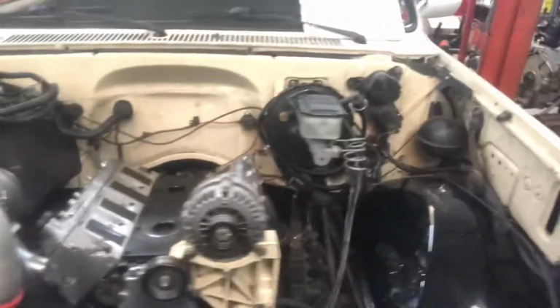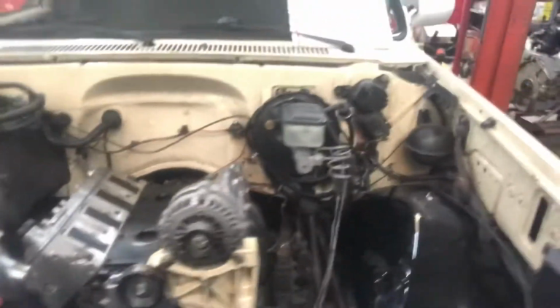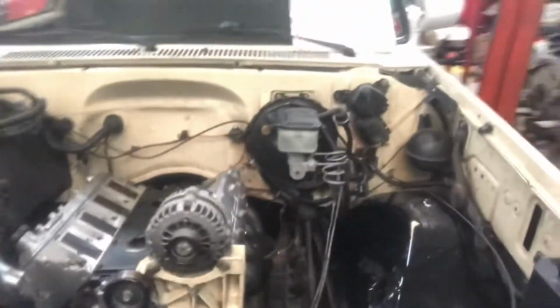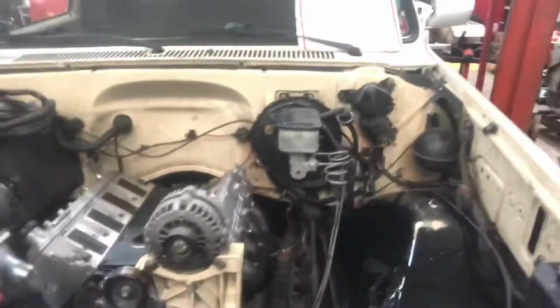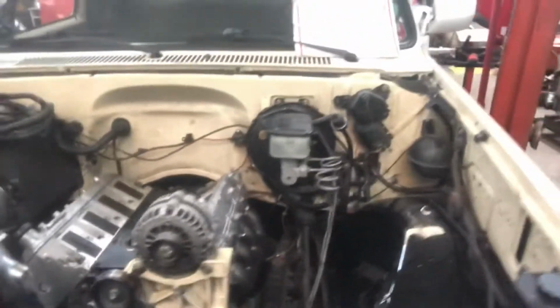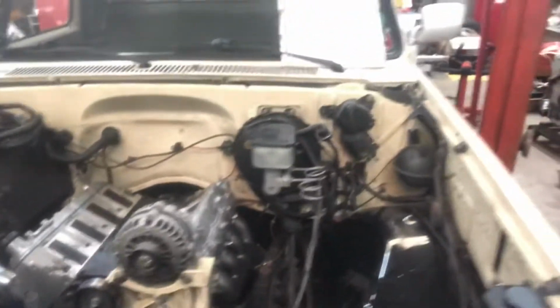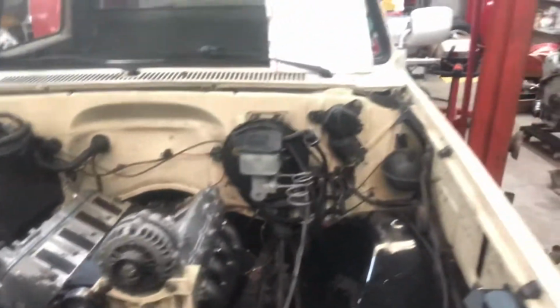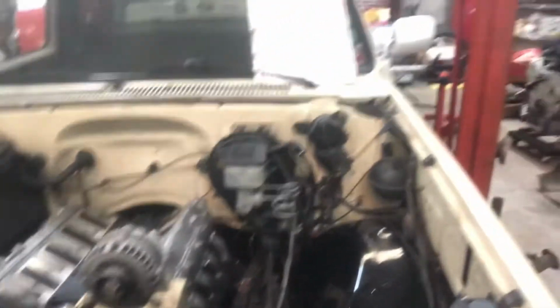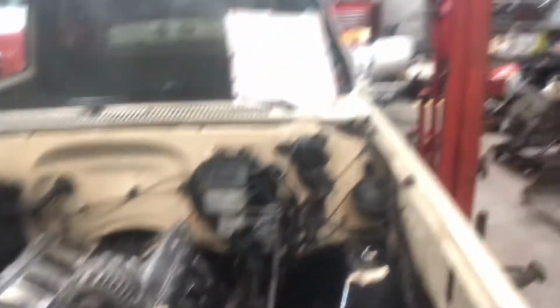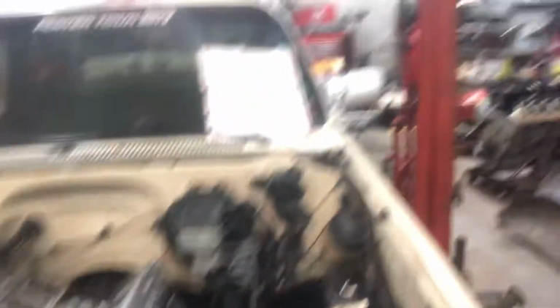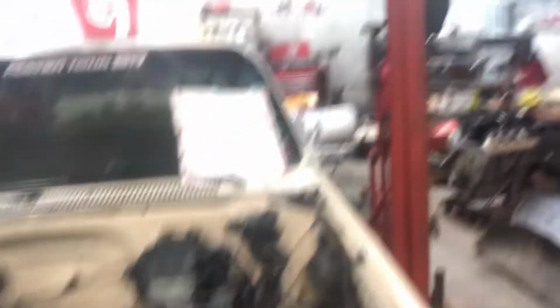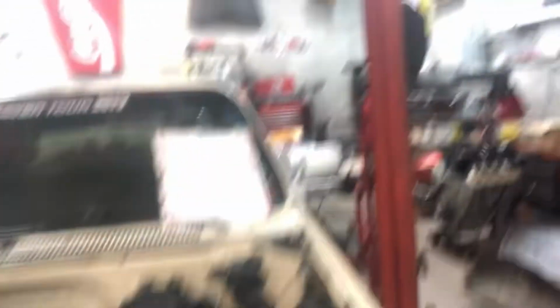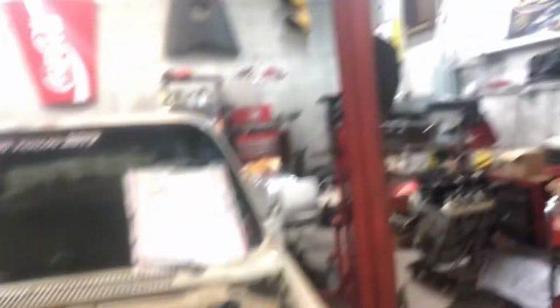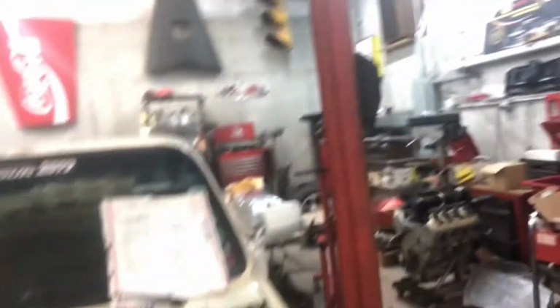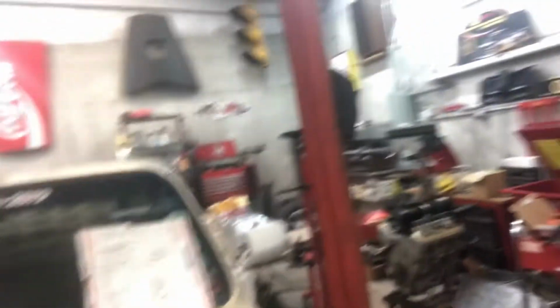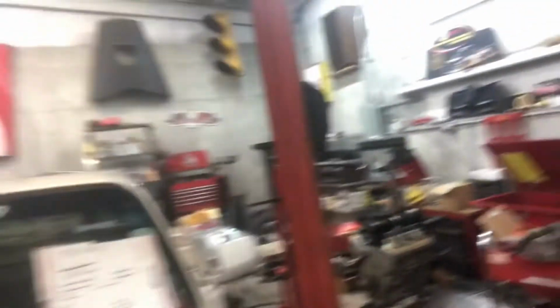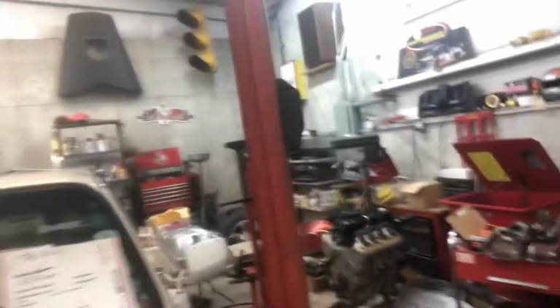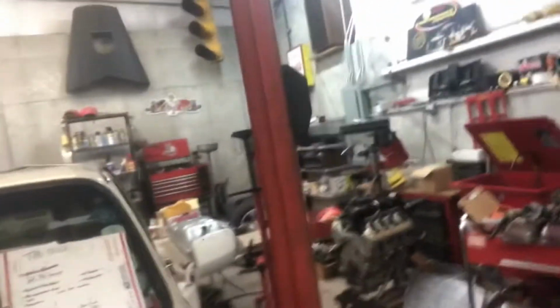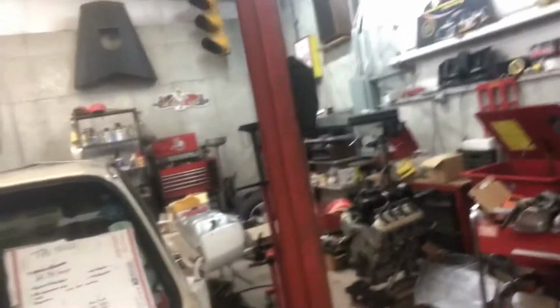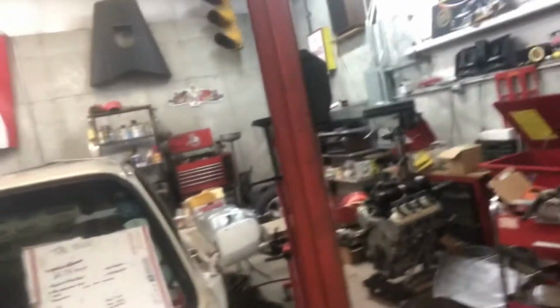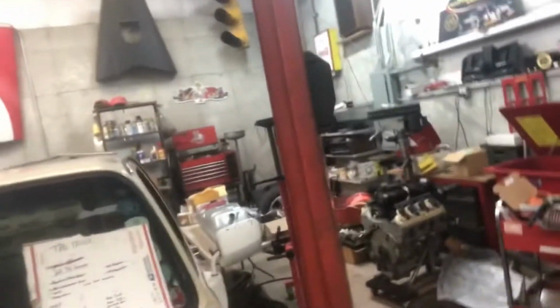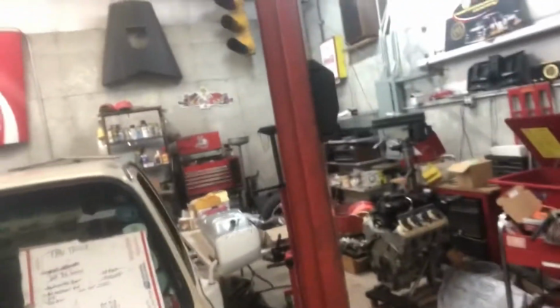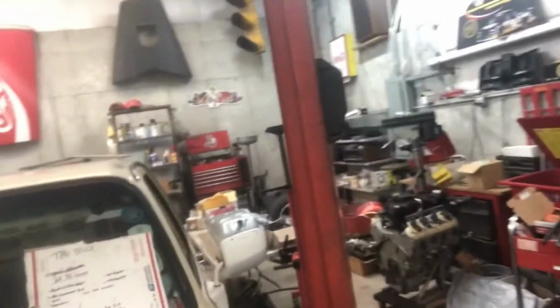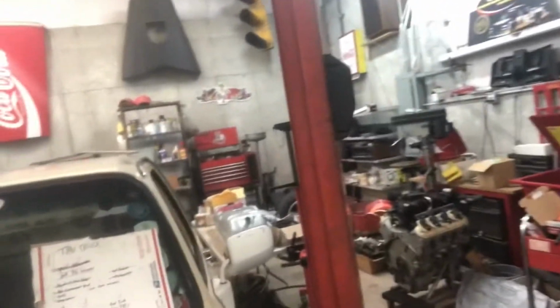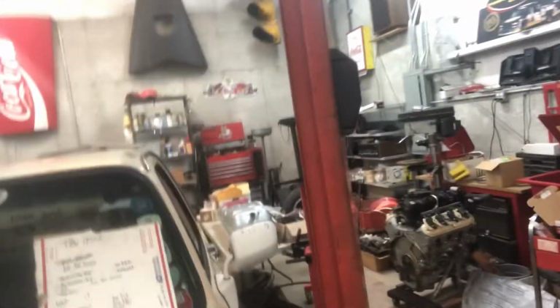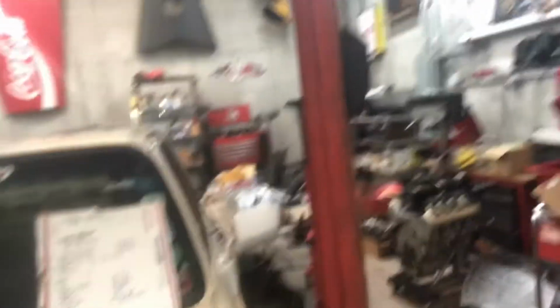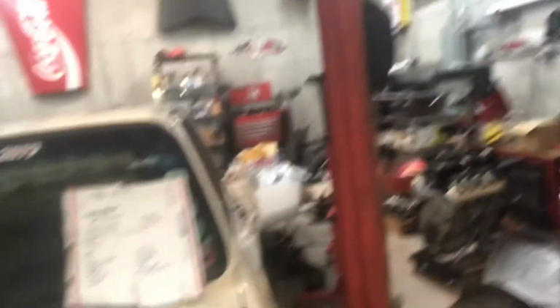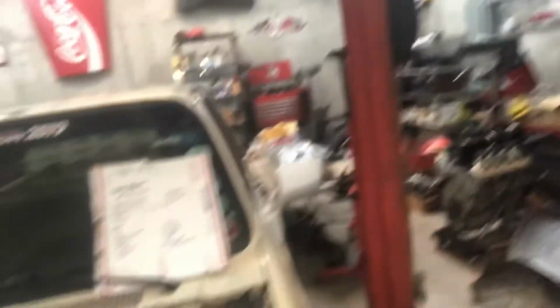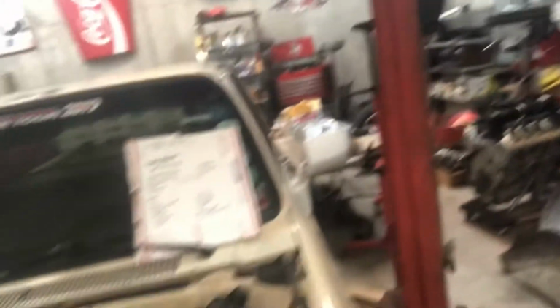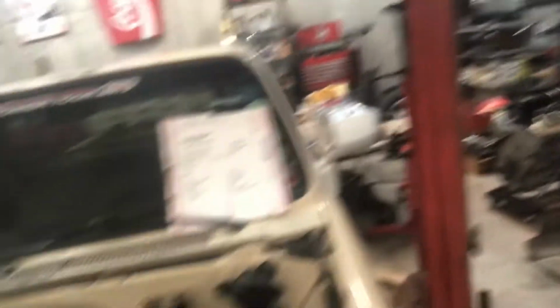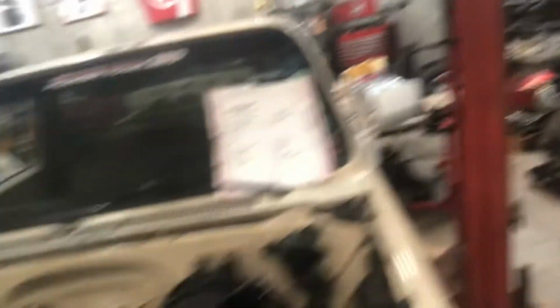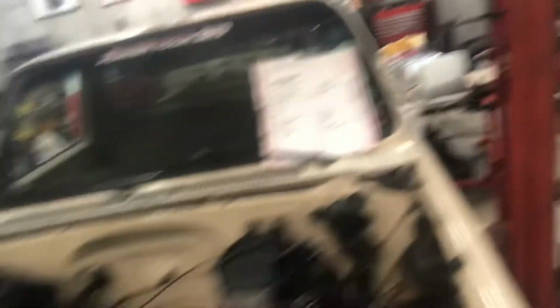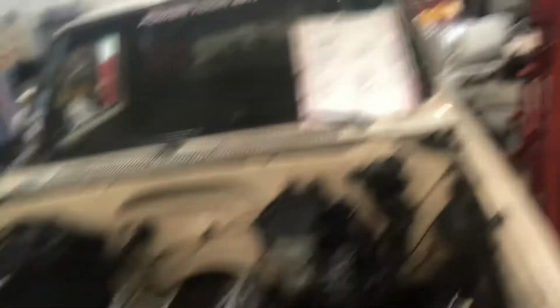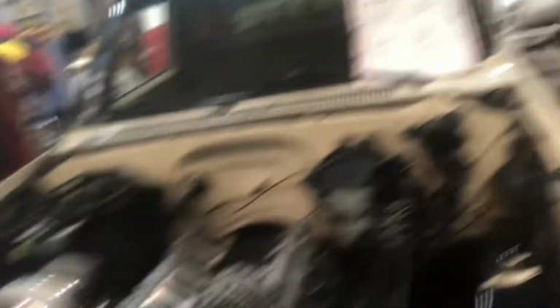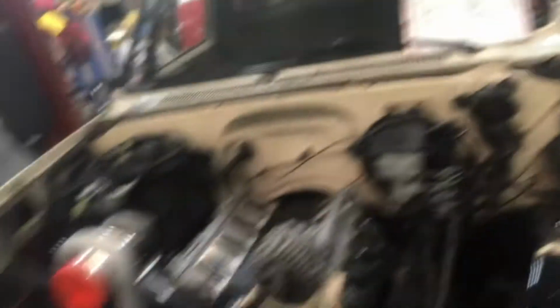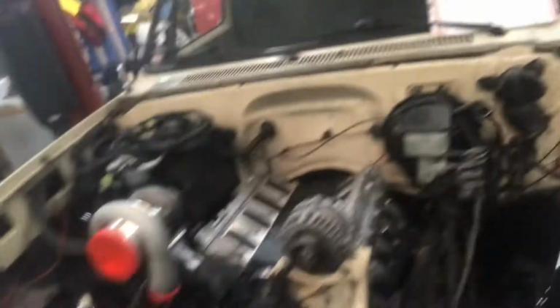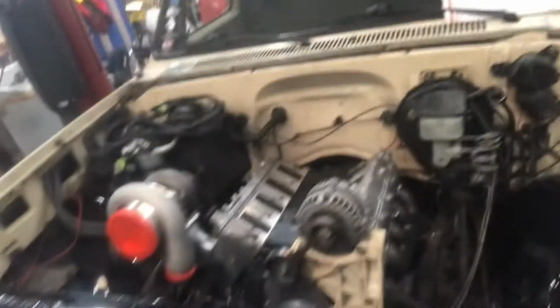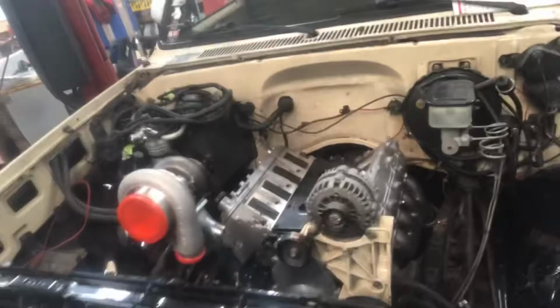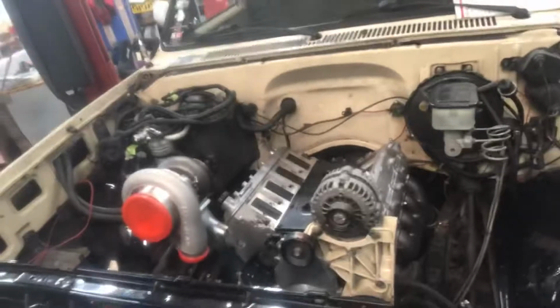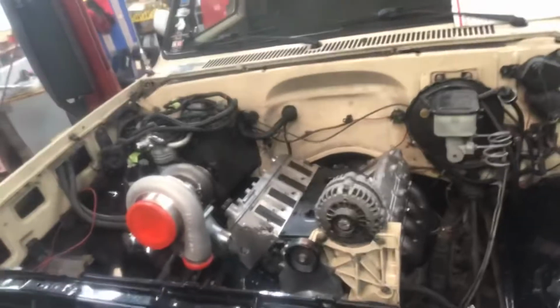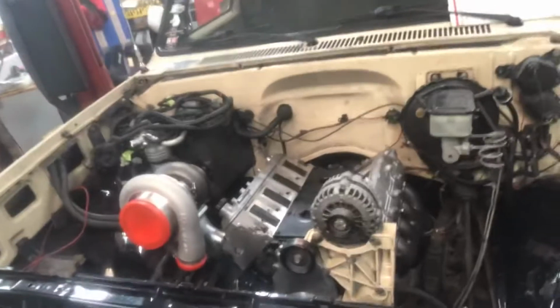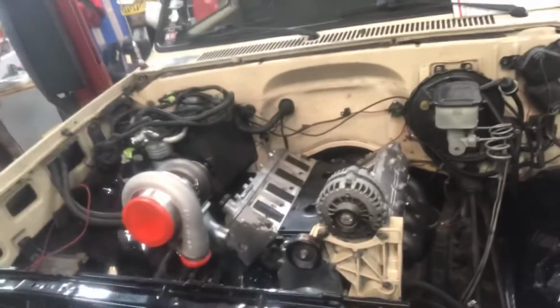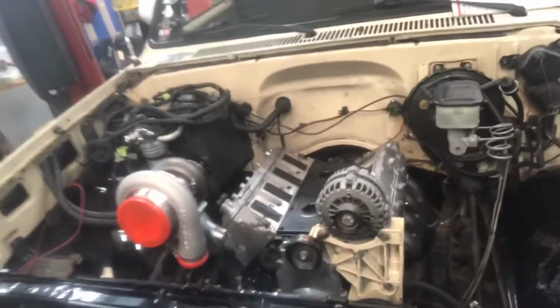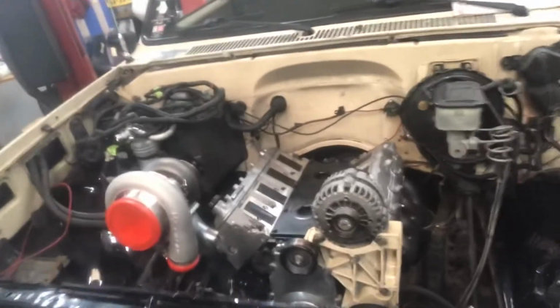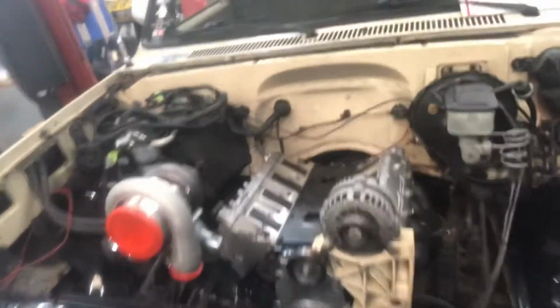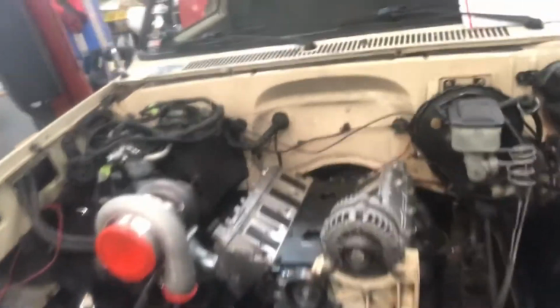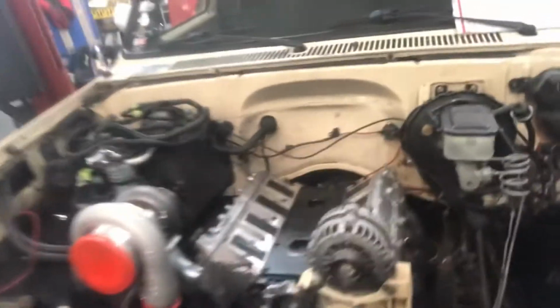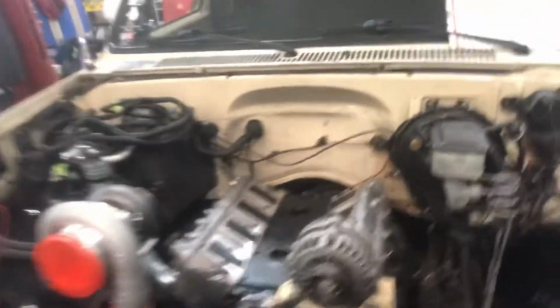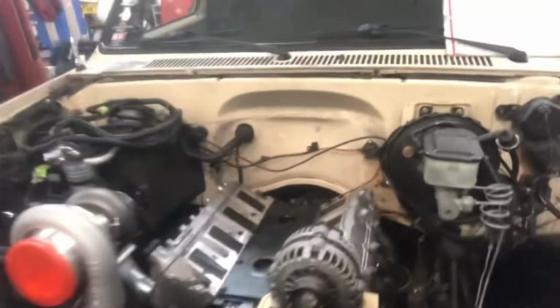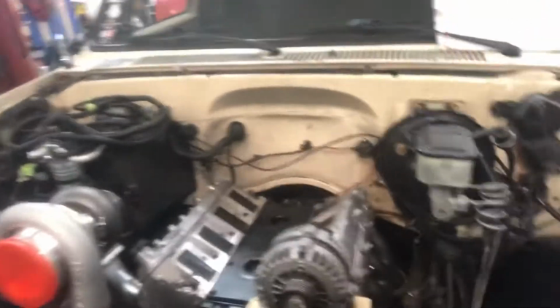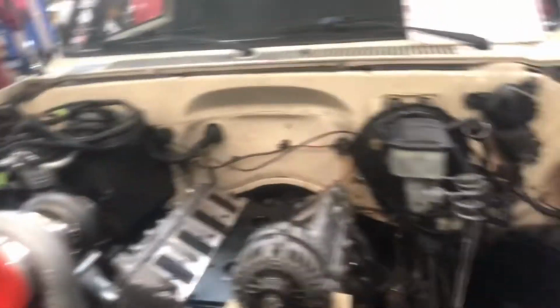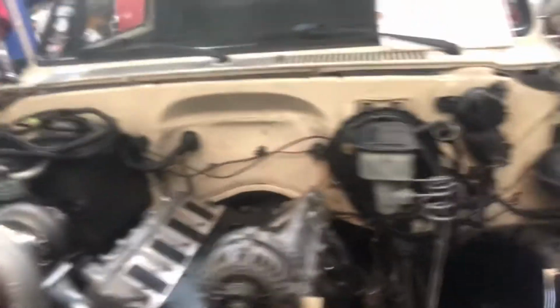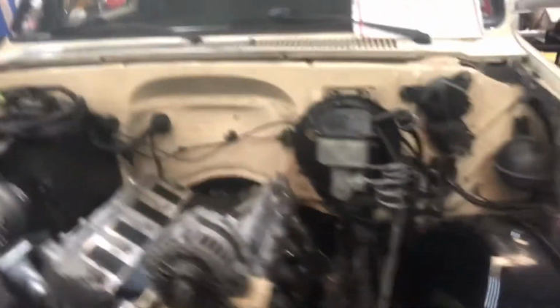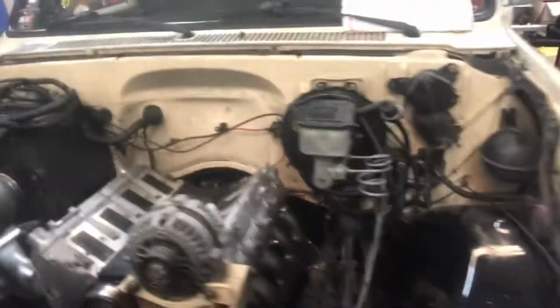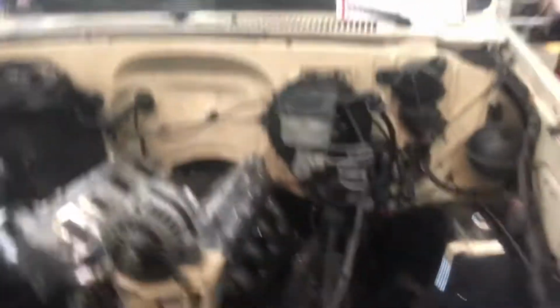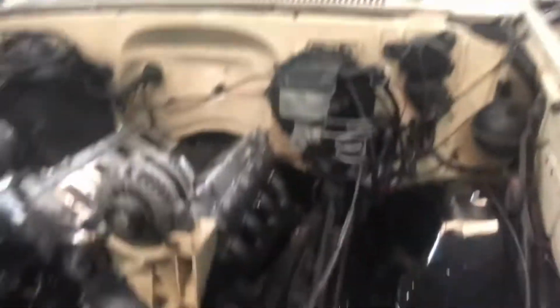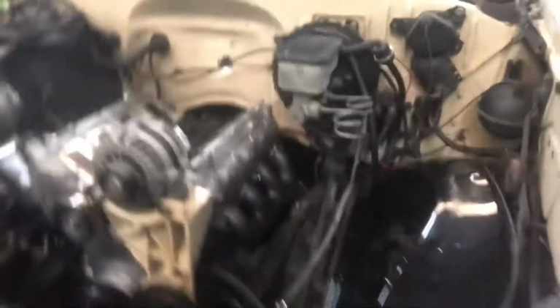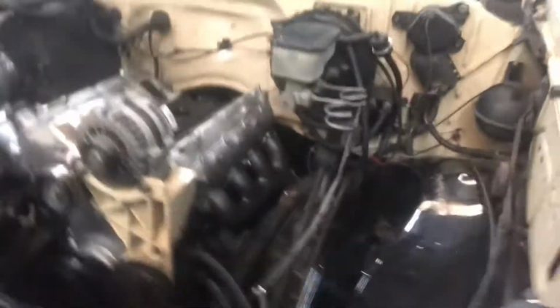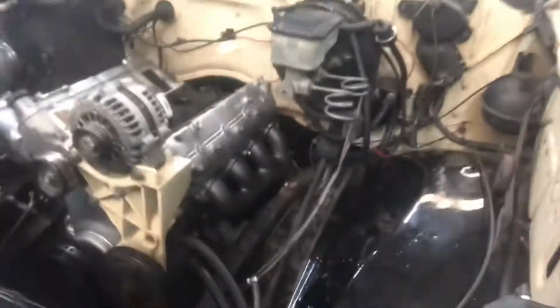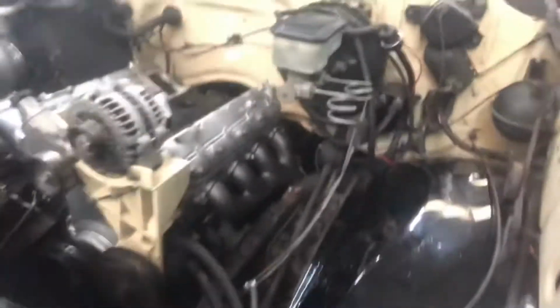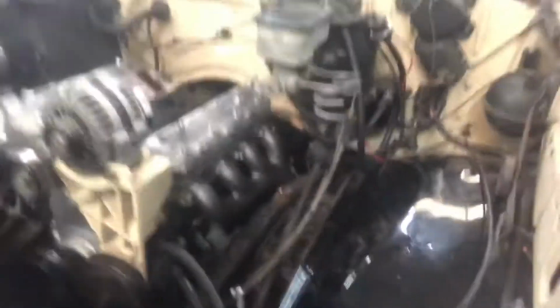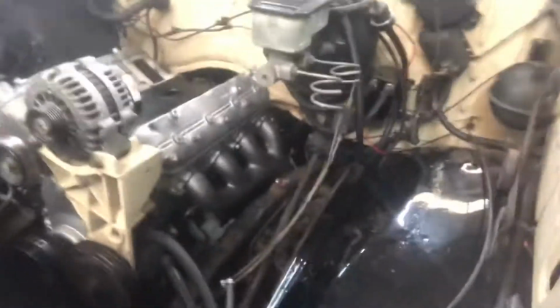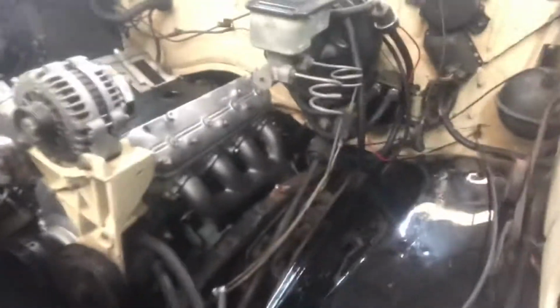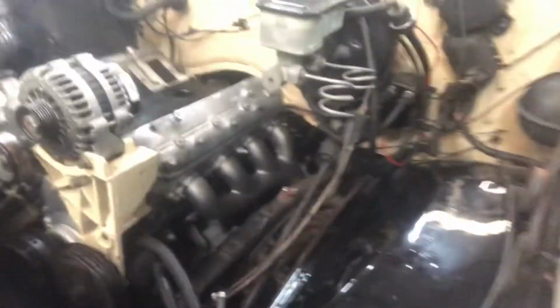I've actually just put my fuel sending unit together the other night, but right now we need to focus on this exhaust.